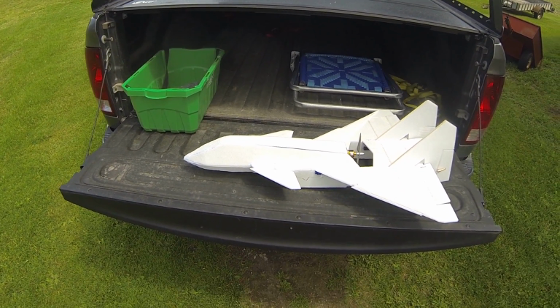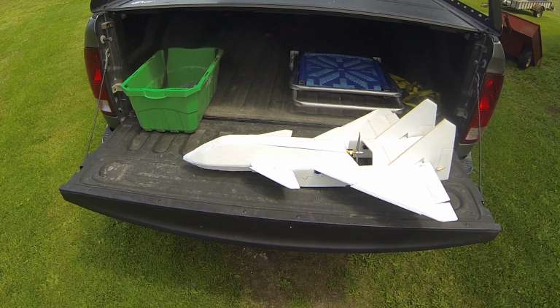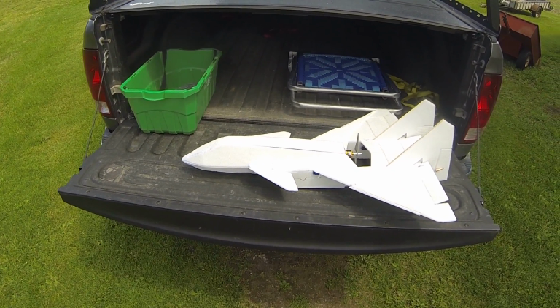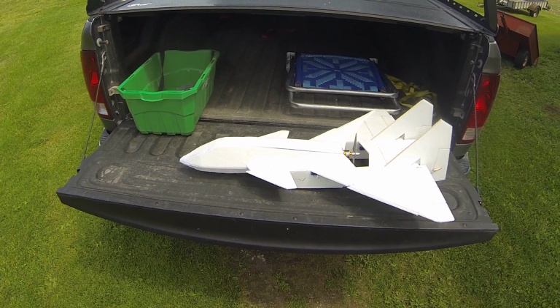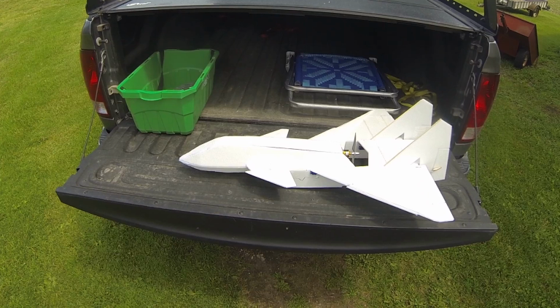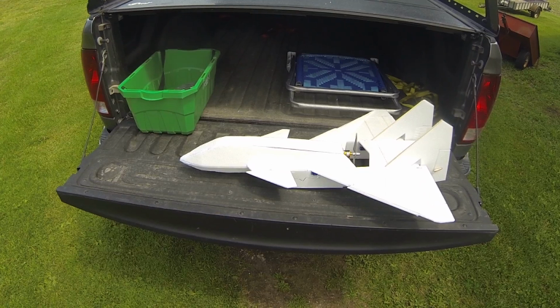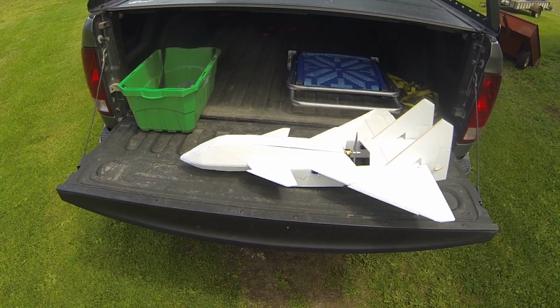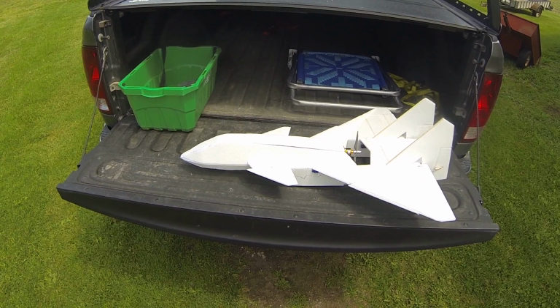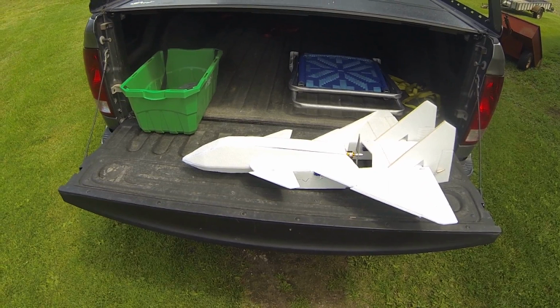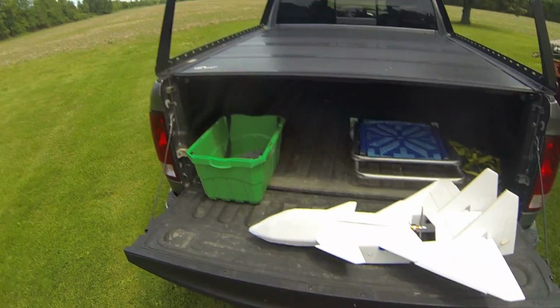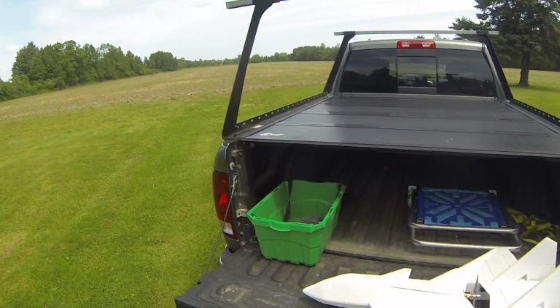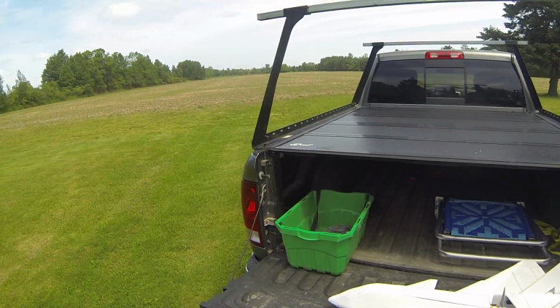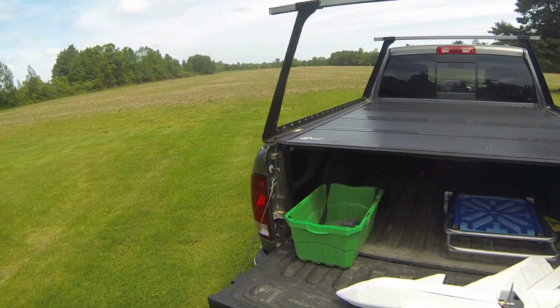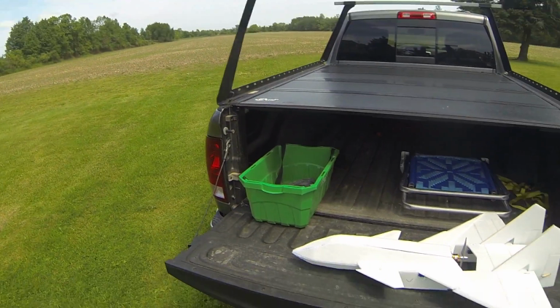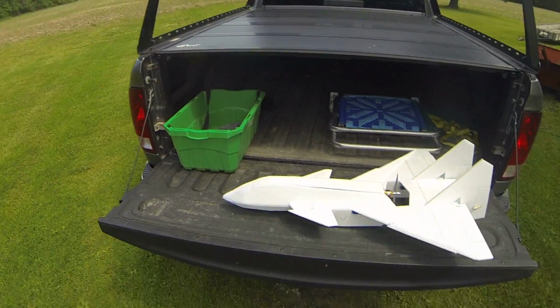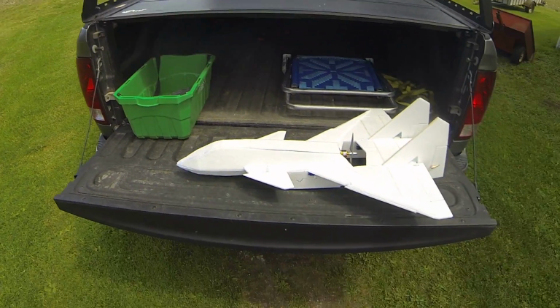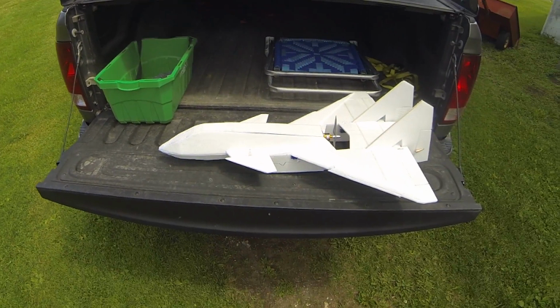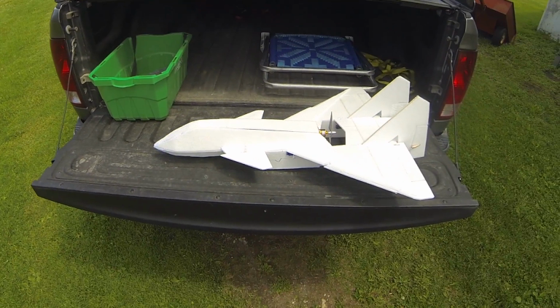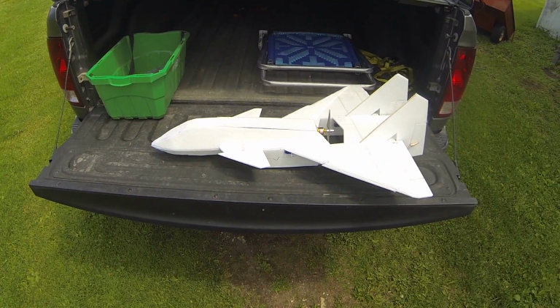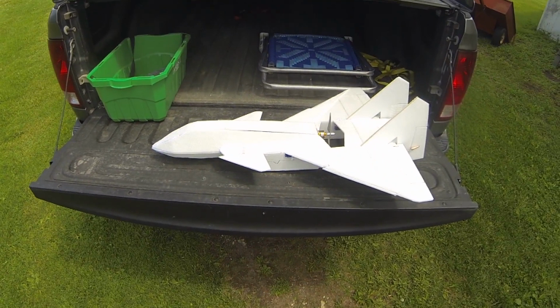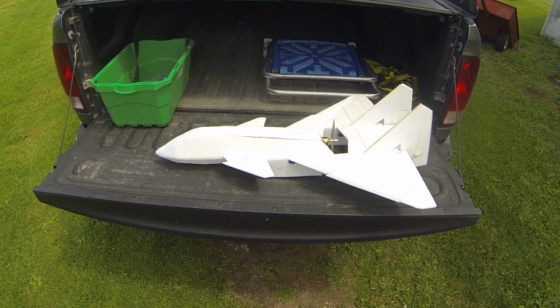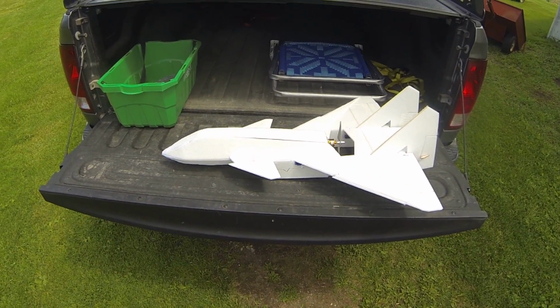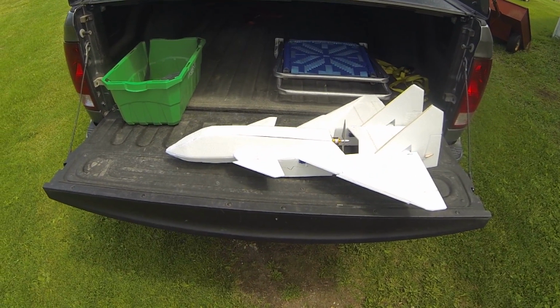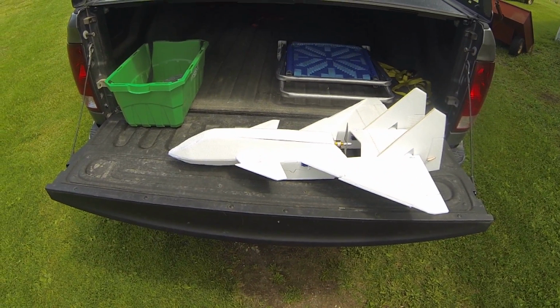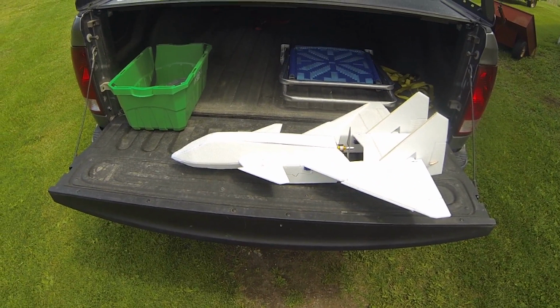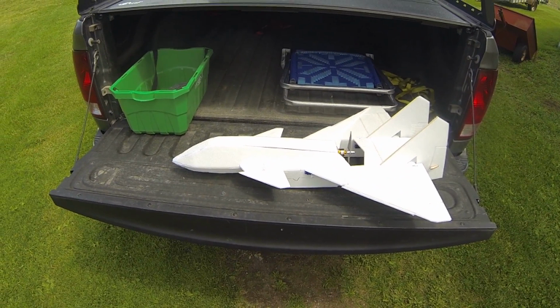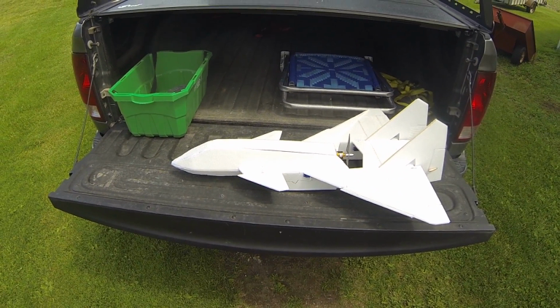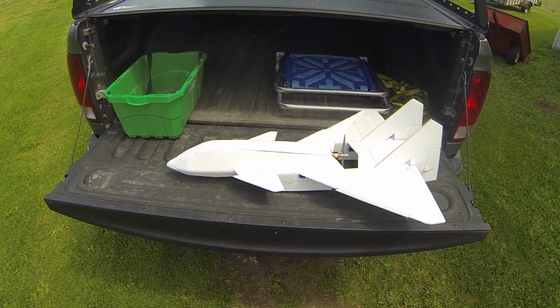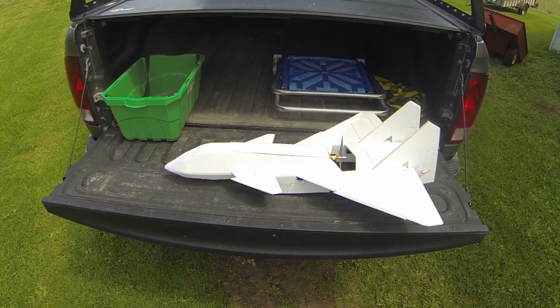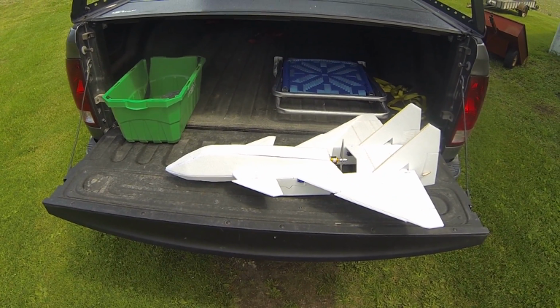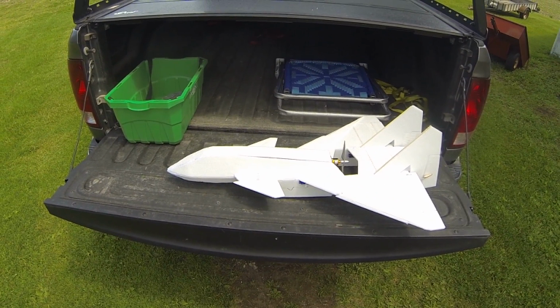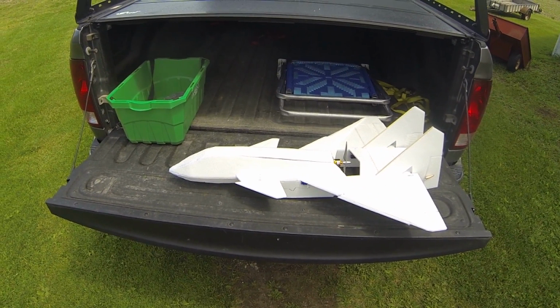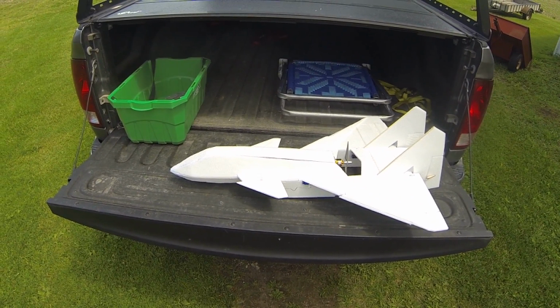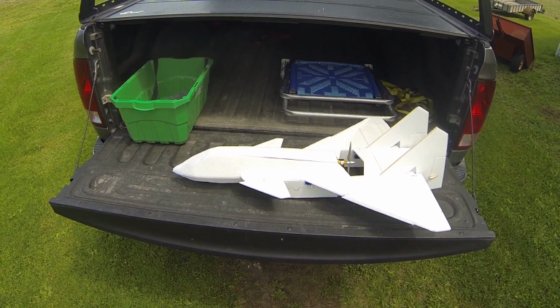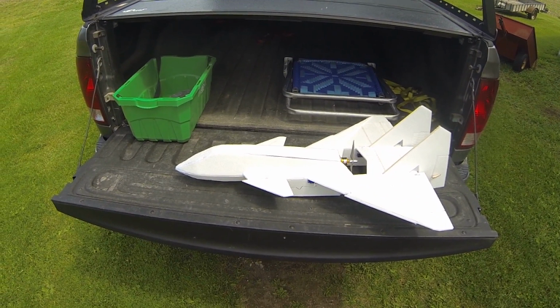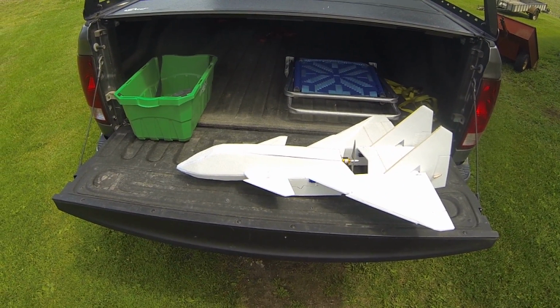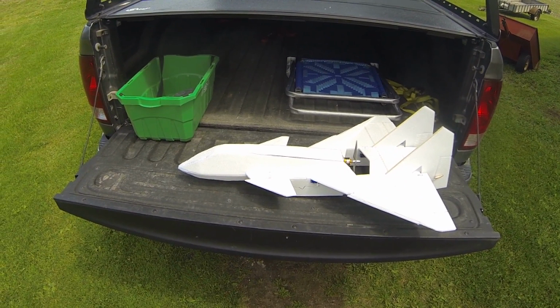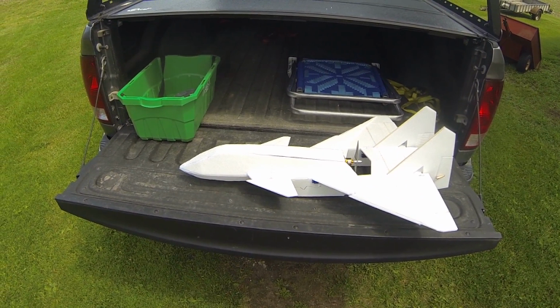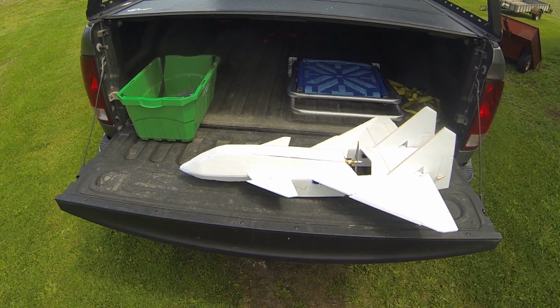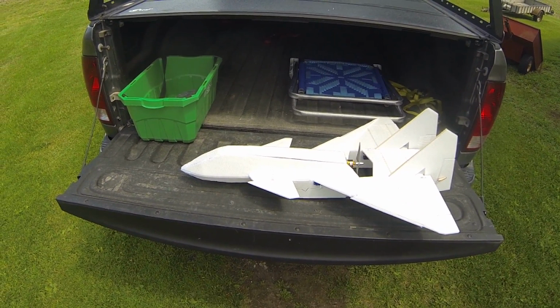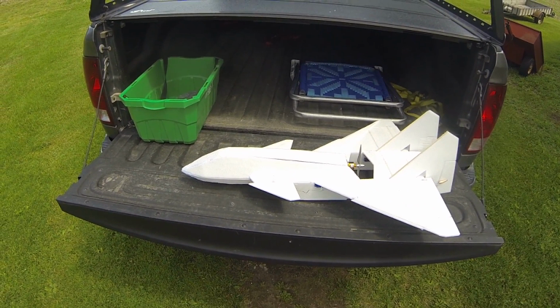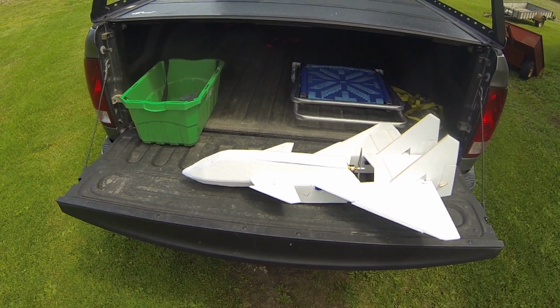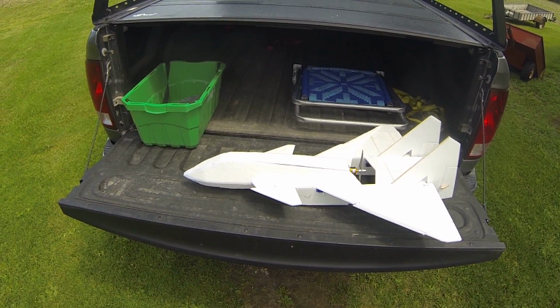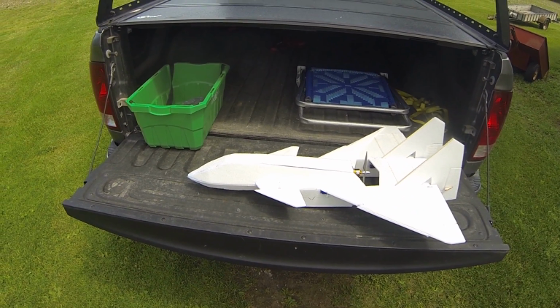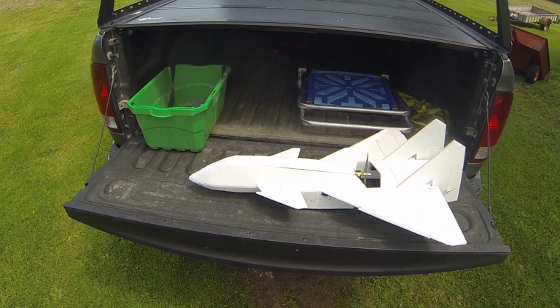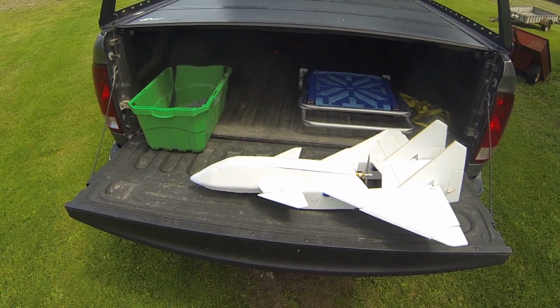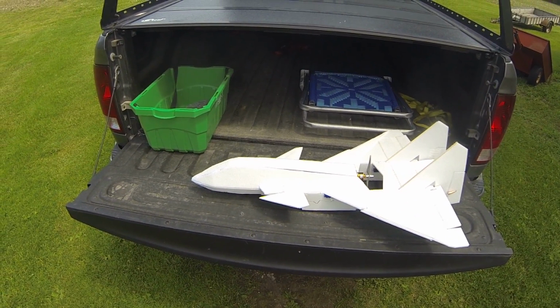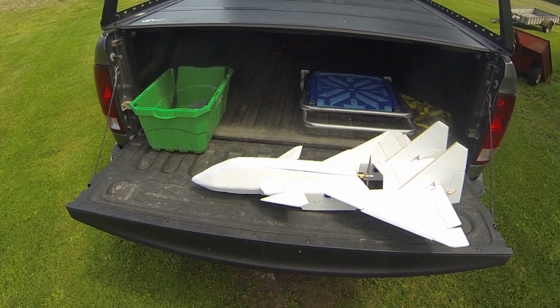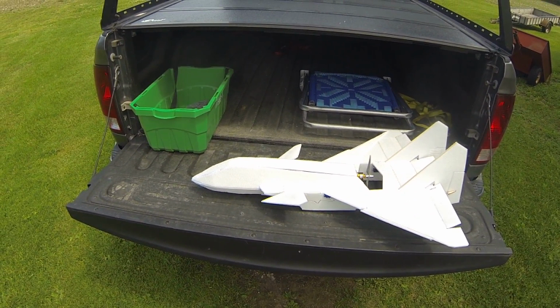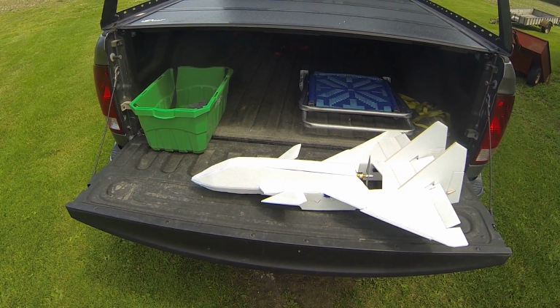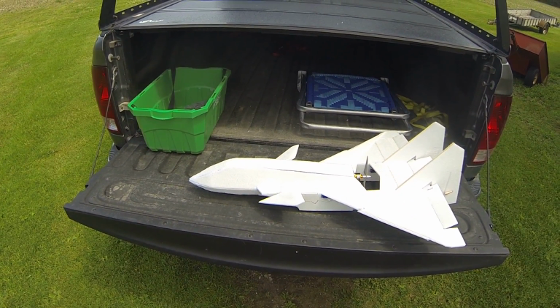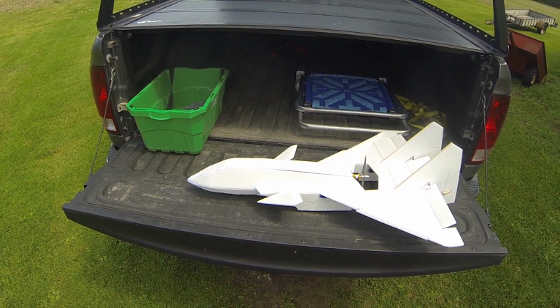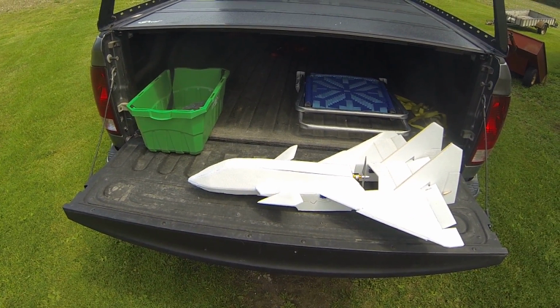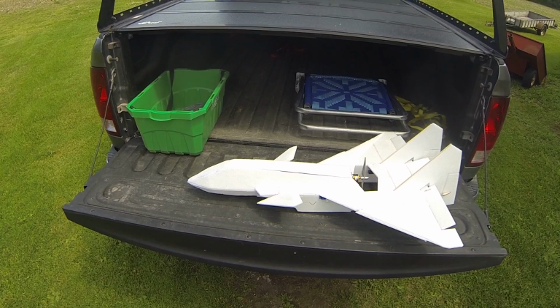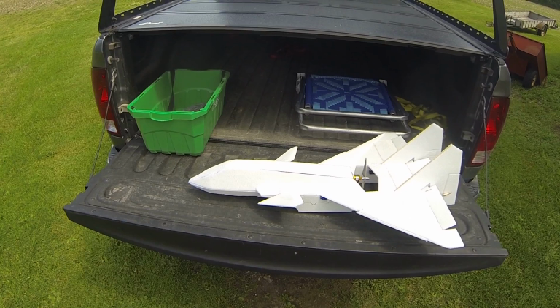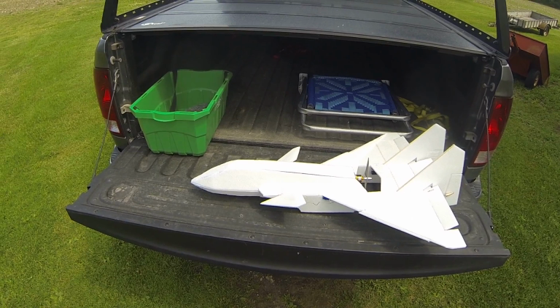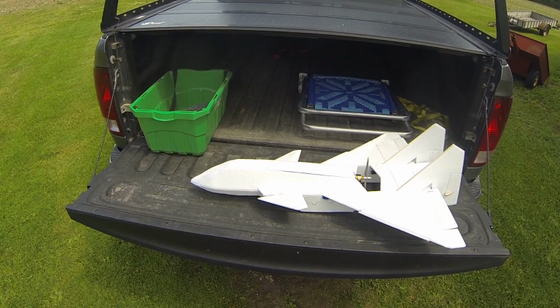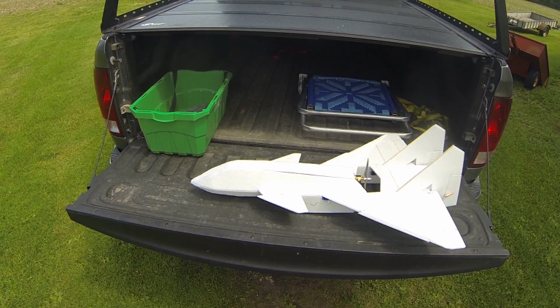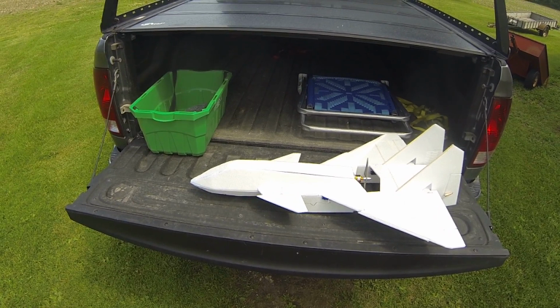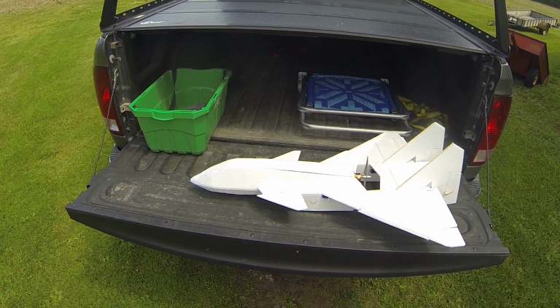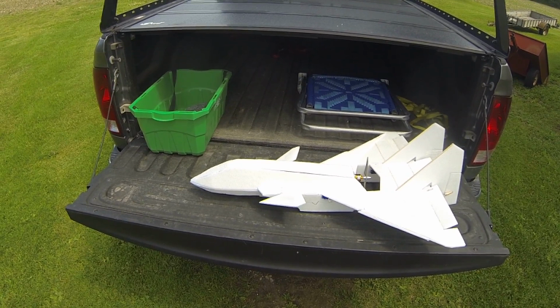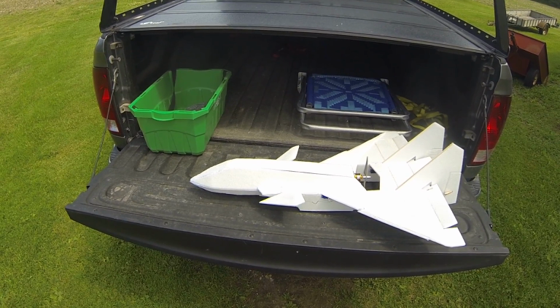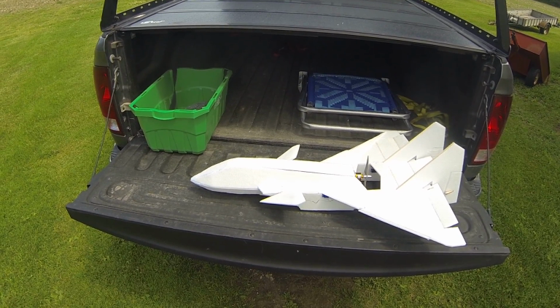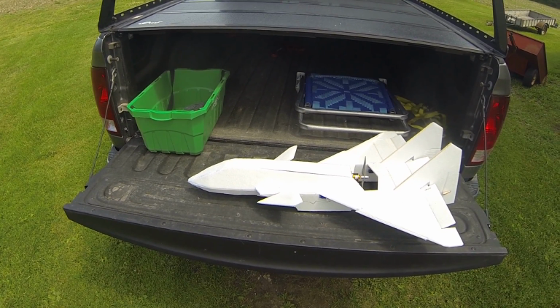It's a little windy out here. I'm going to try it this way for high alpha.